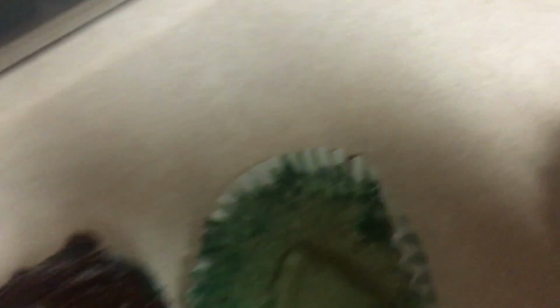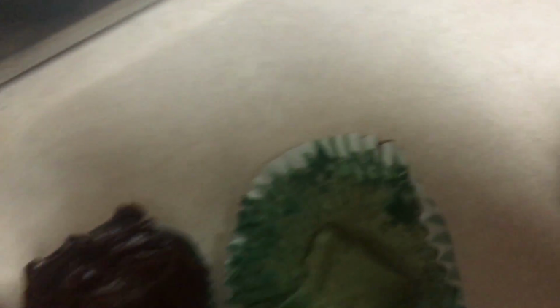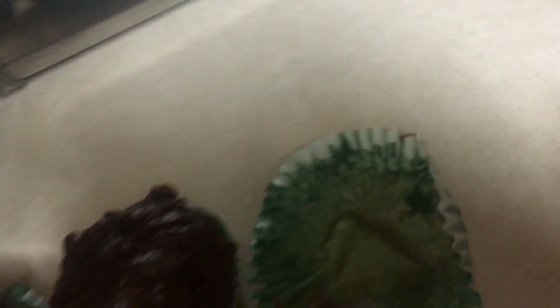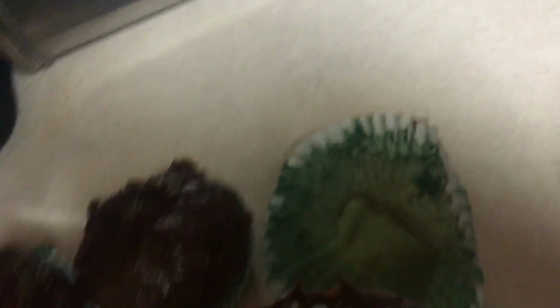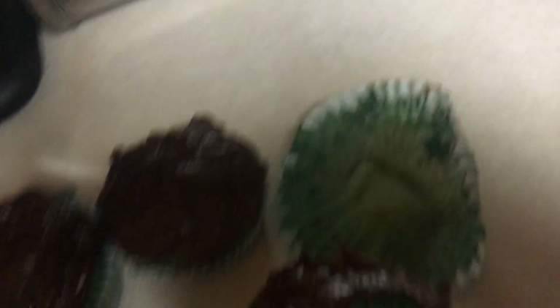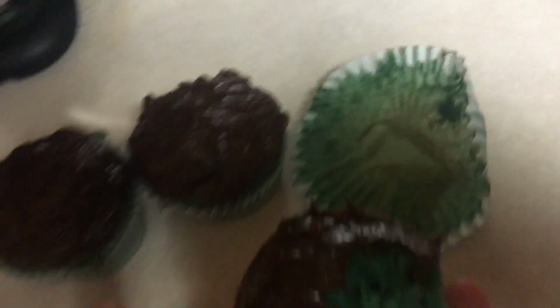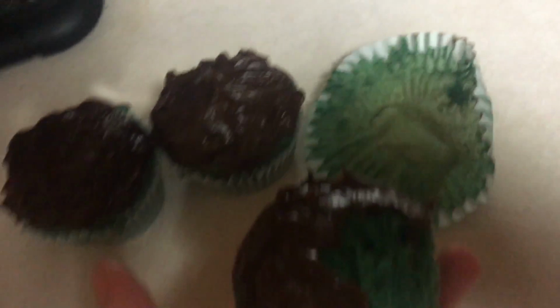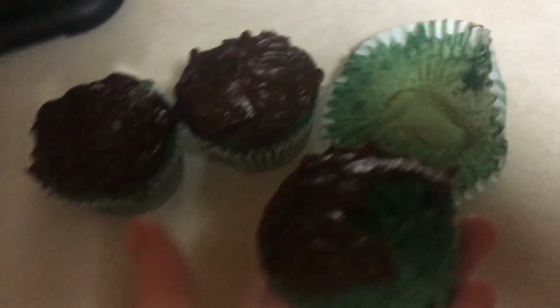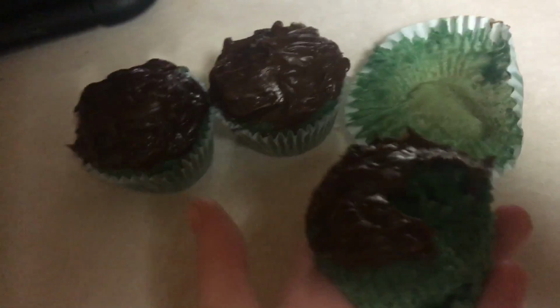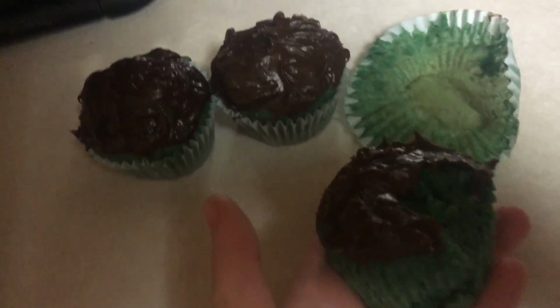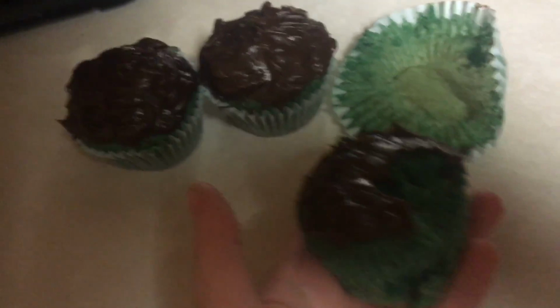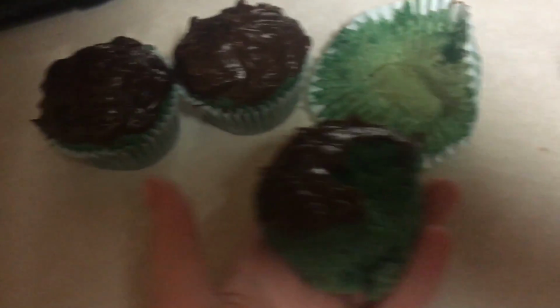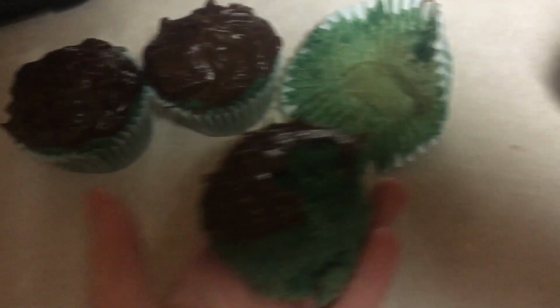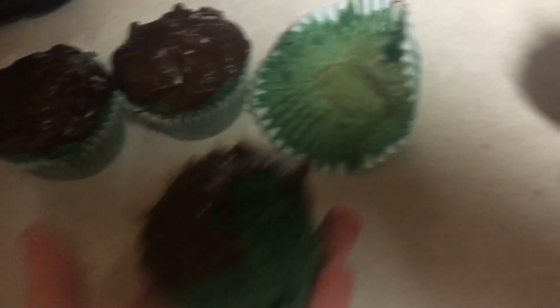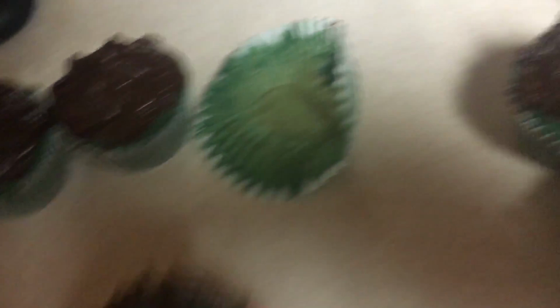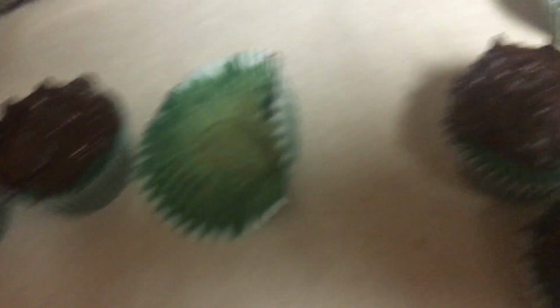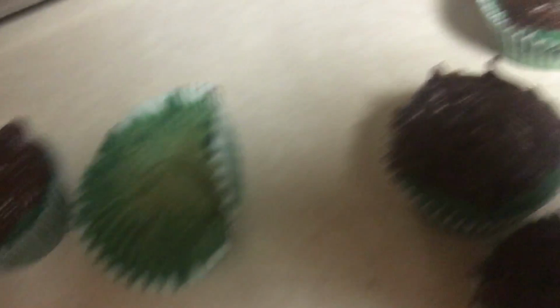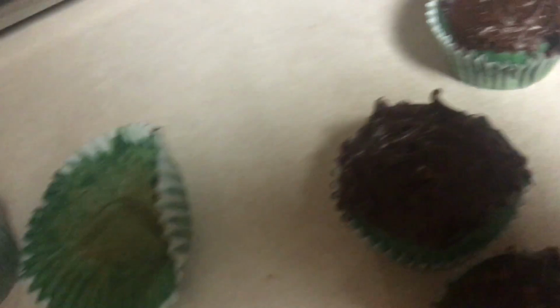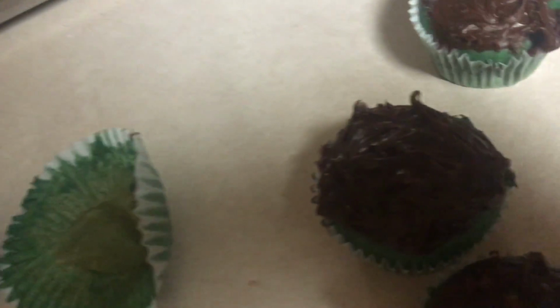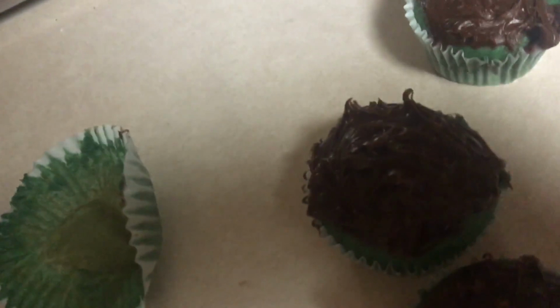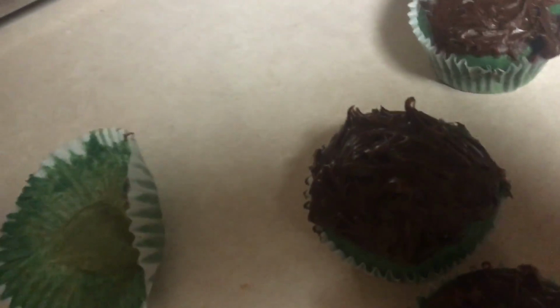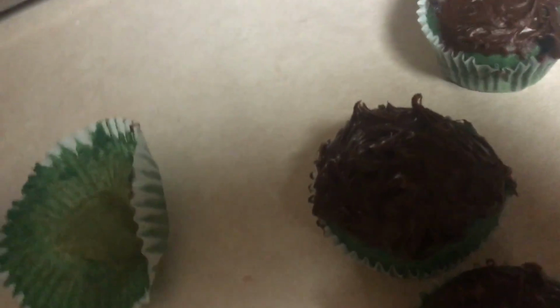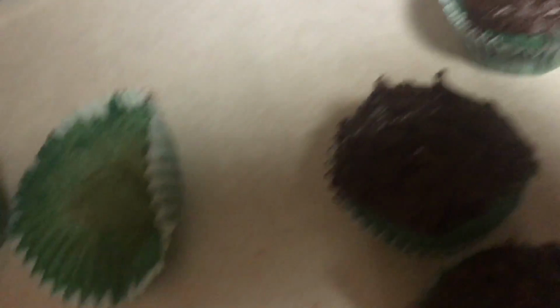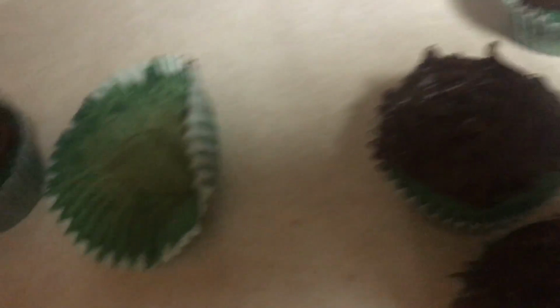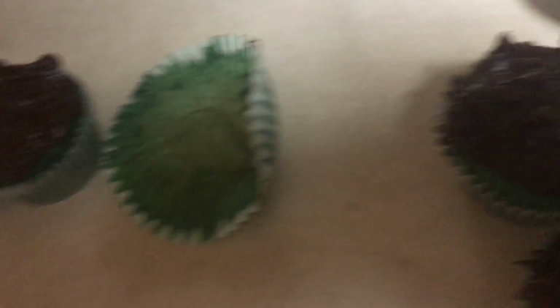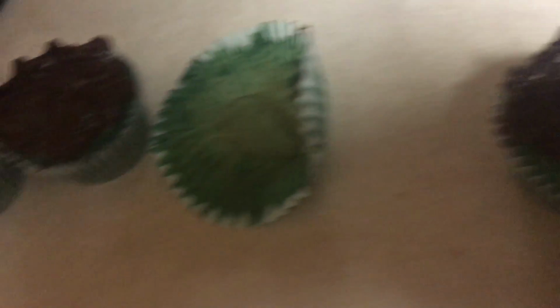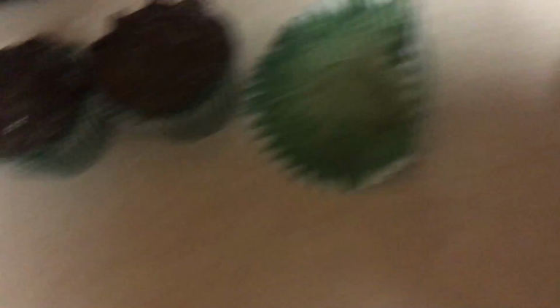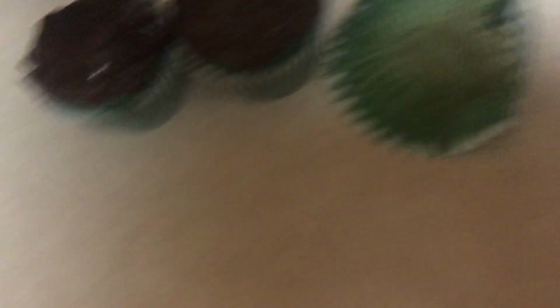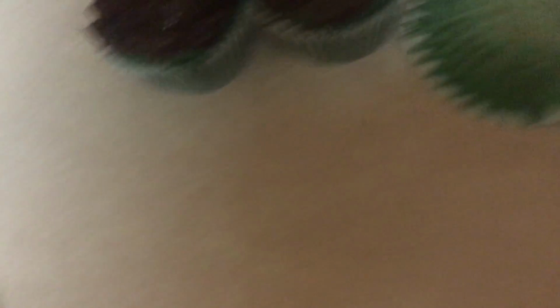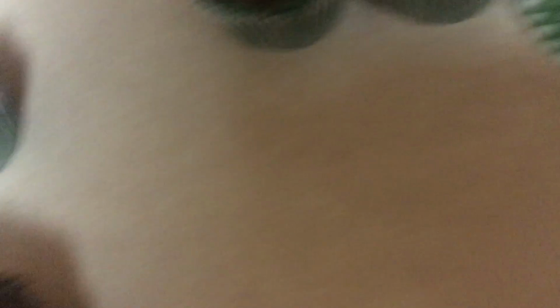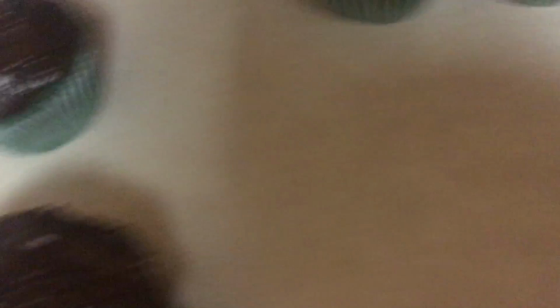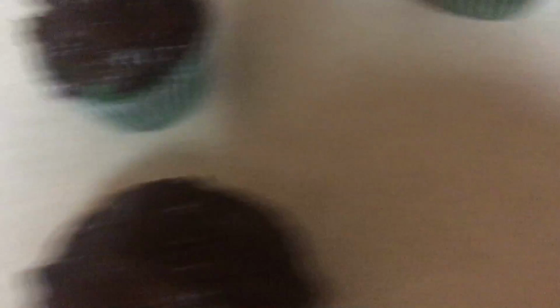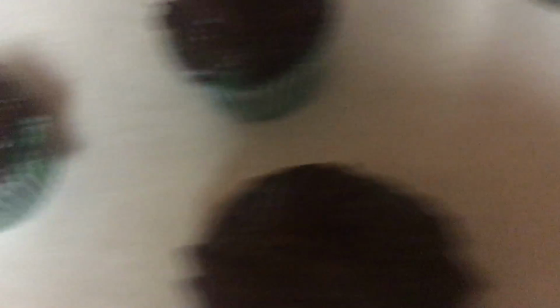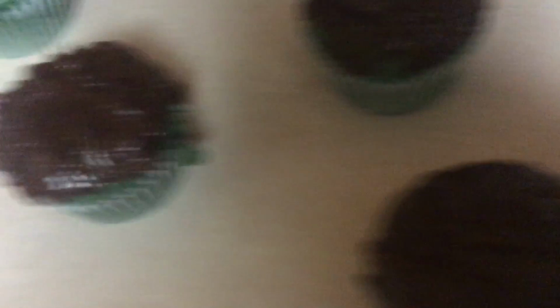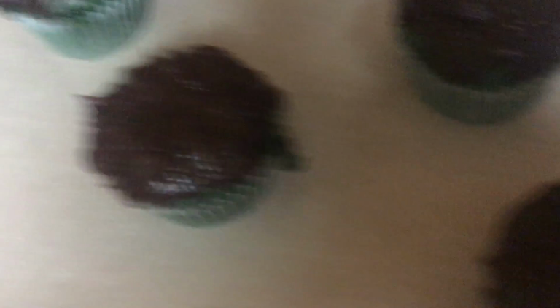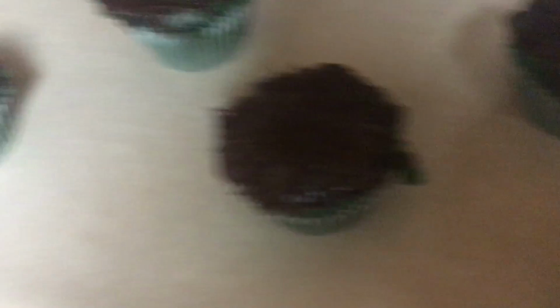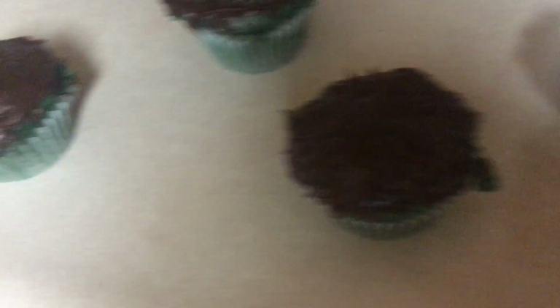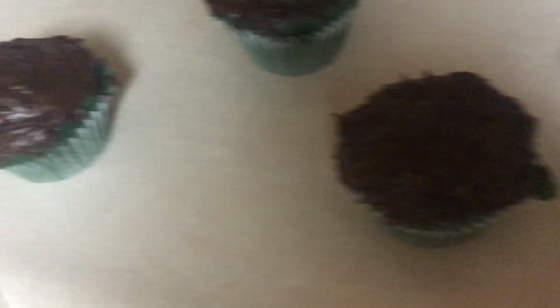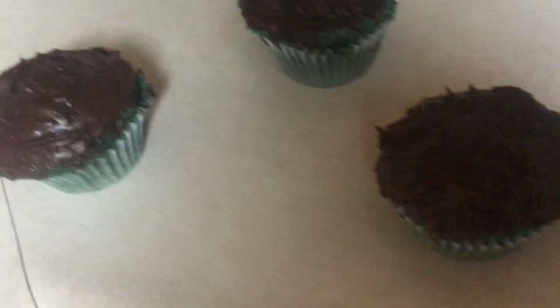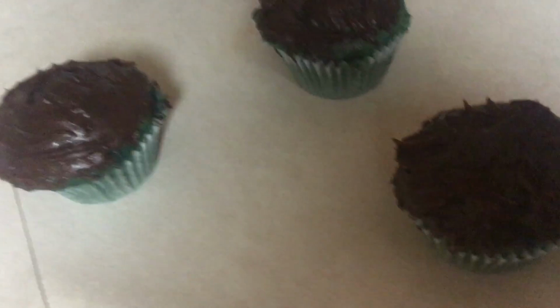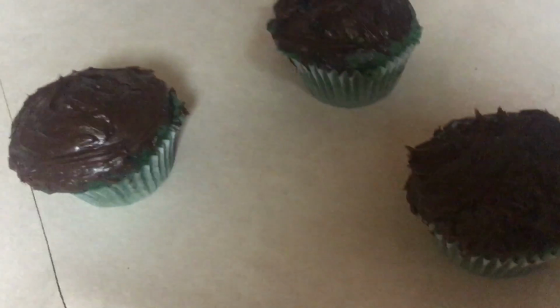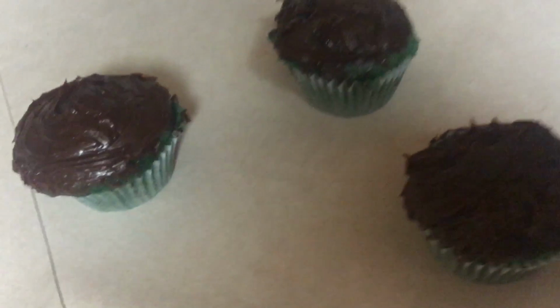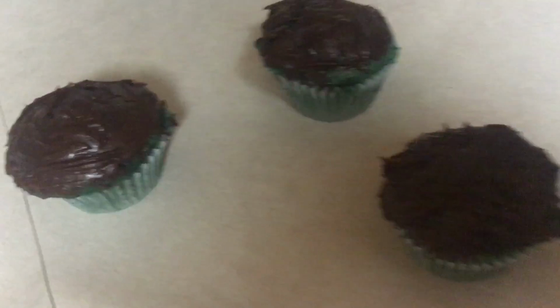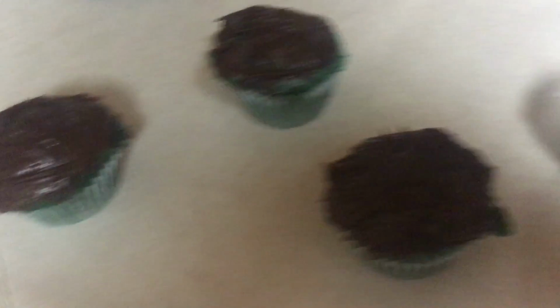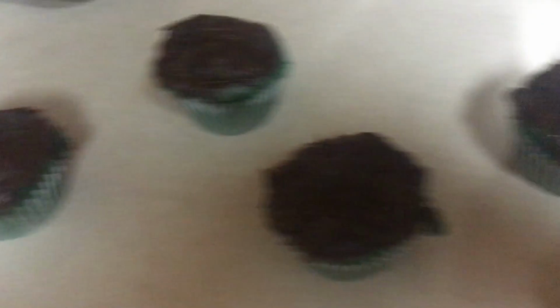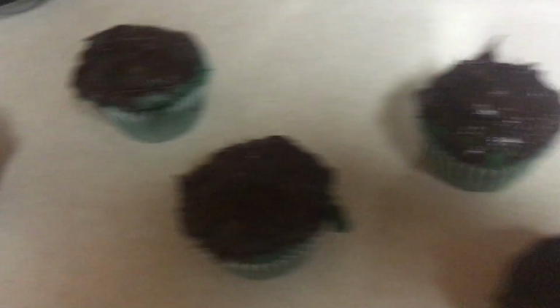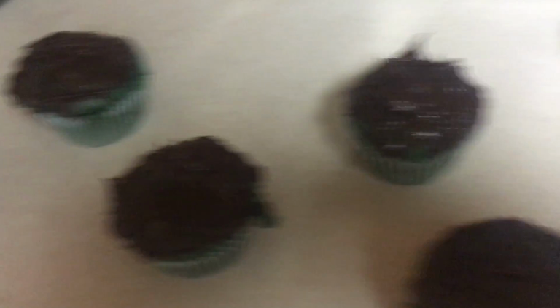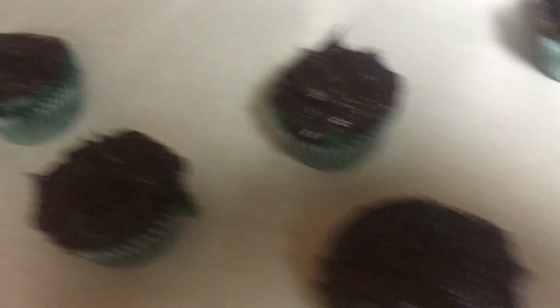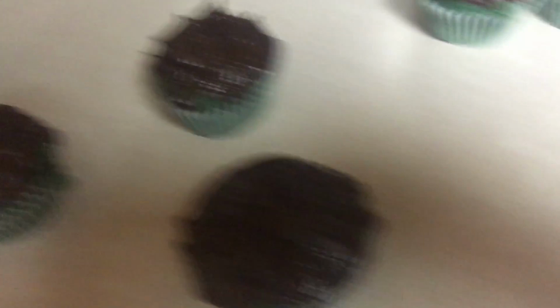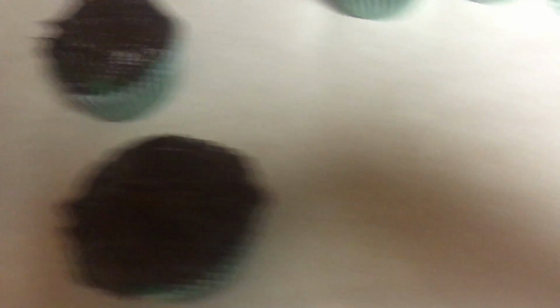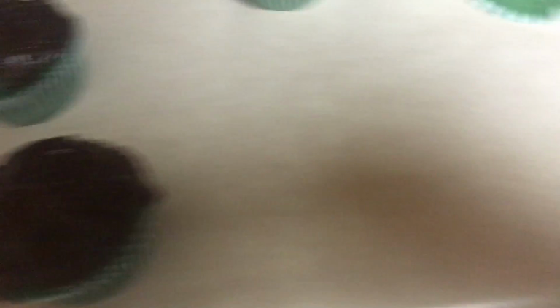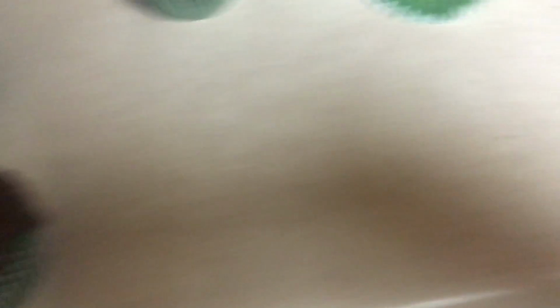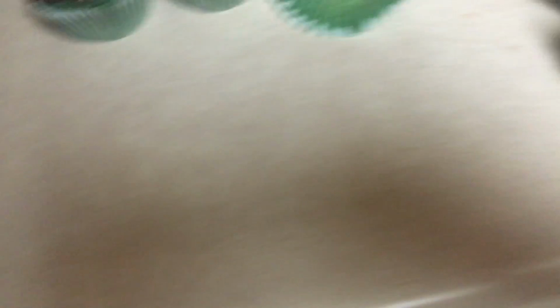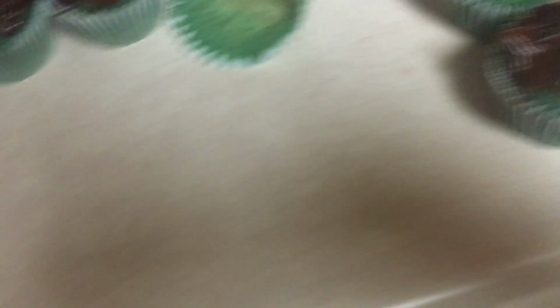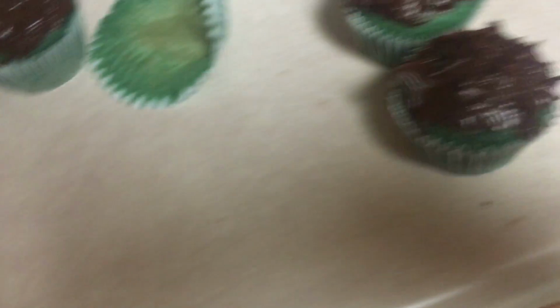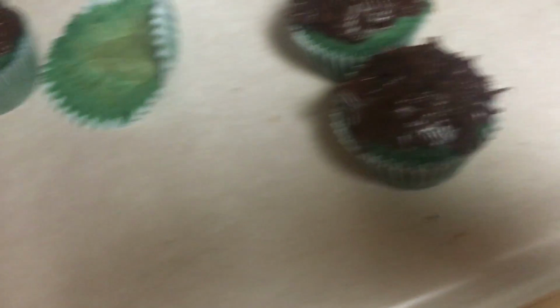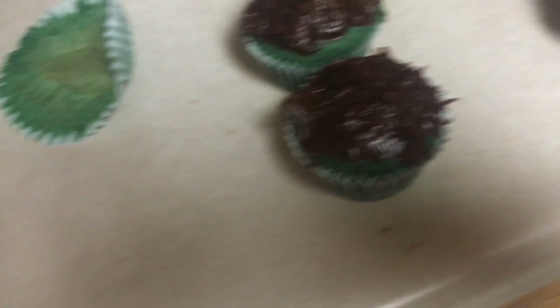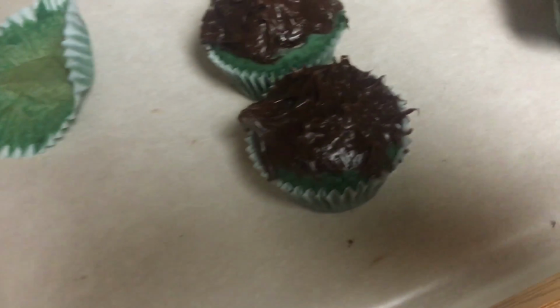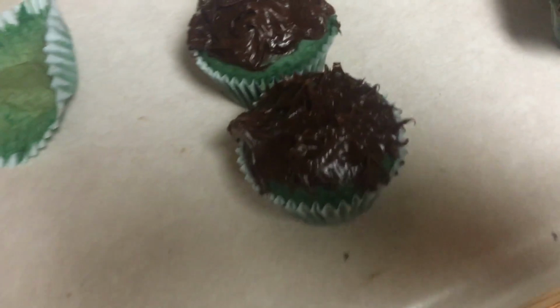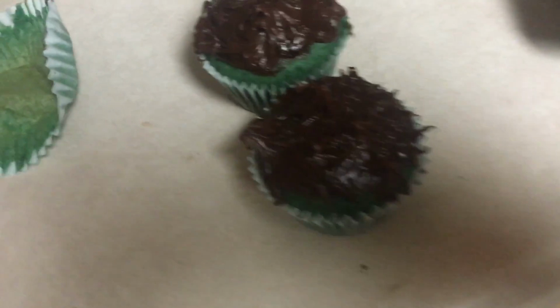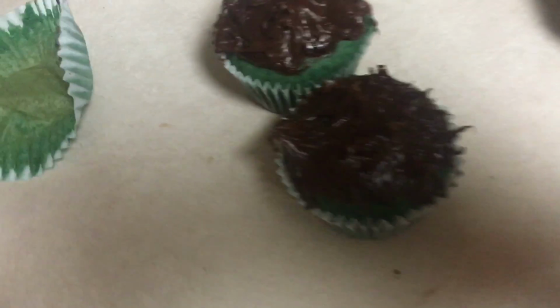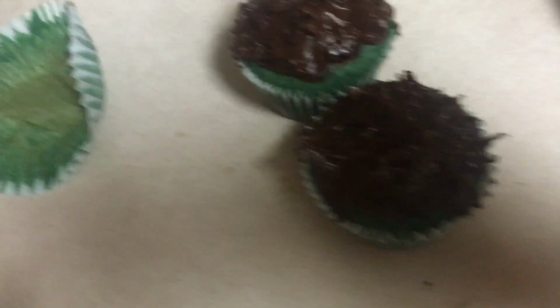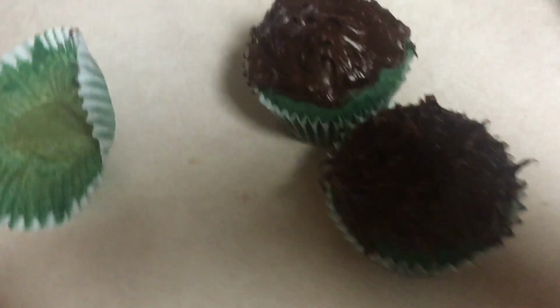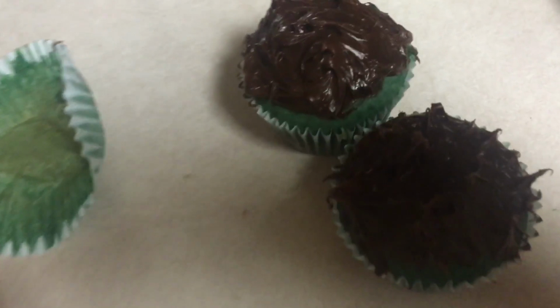You know, I actually wish I could send each of my viewers one of these cupcakes. It's delicious!